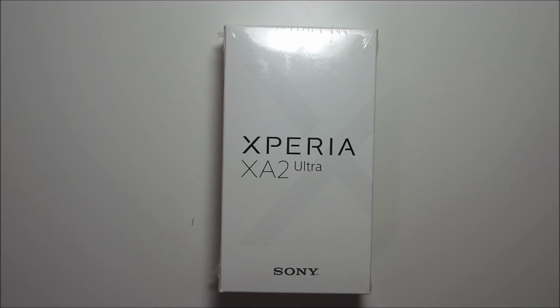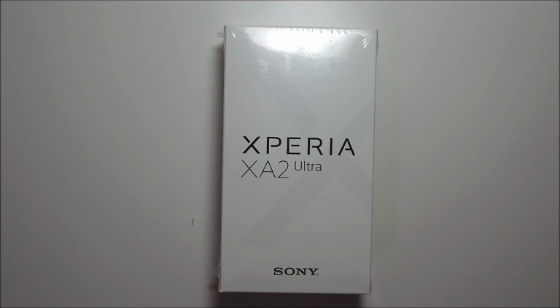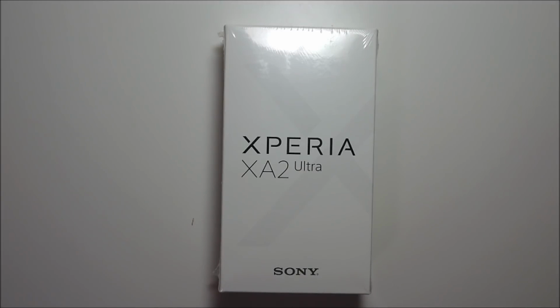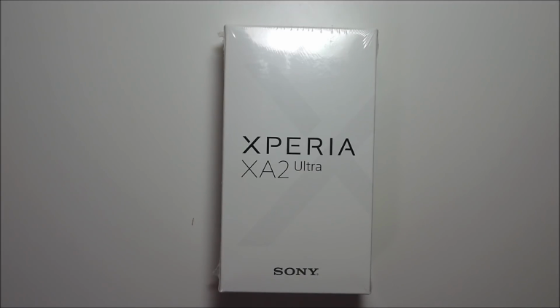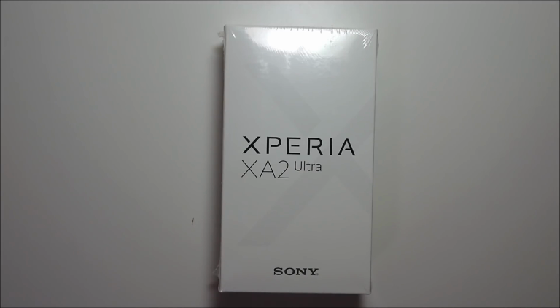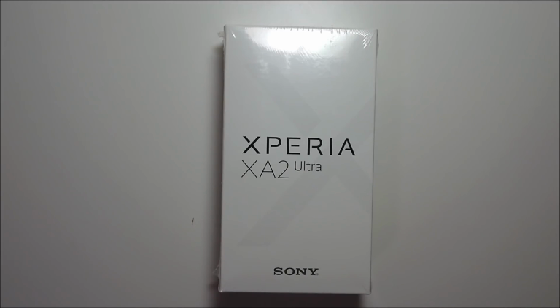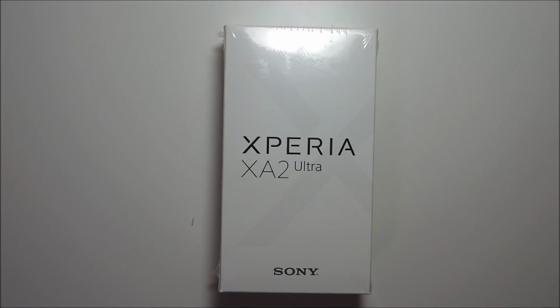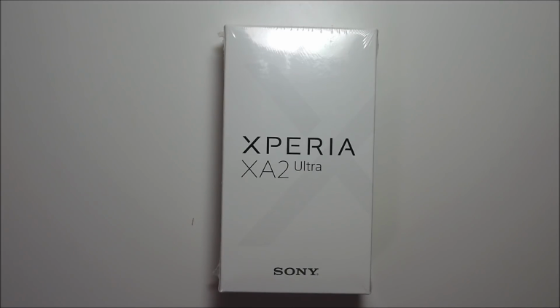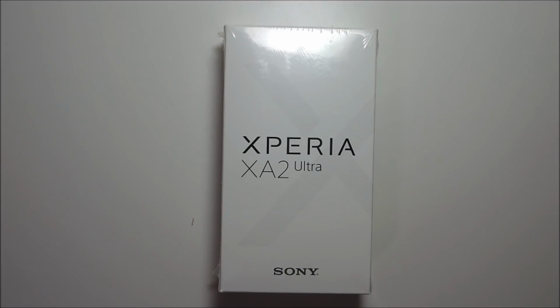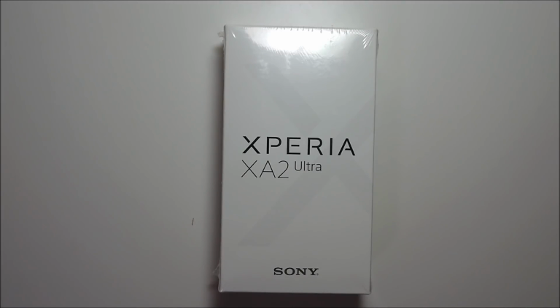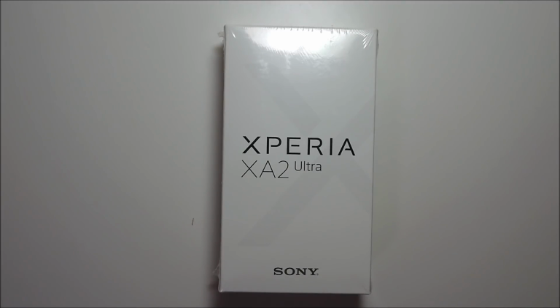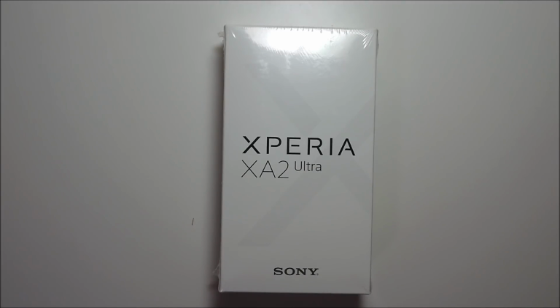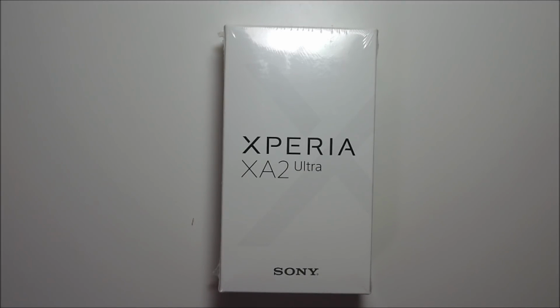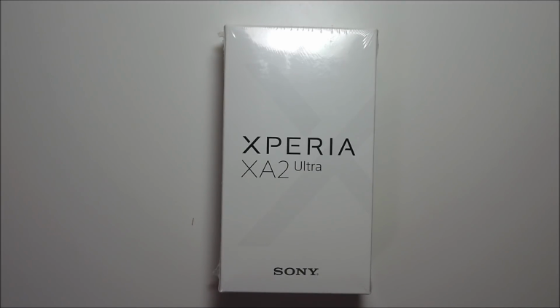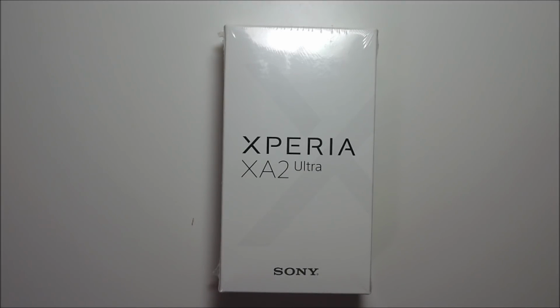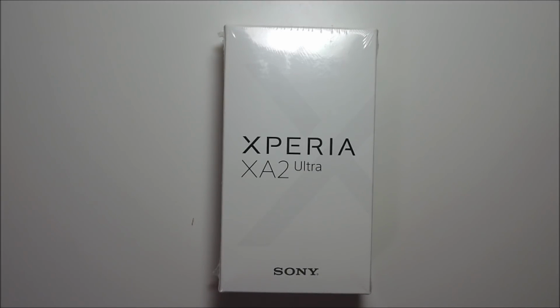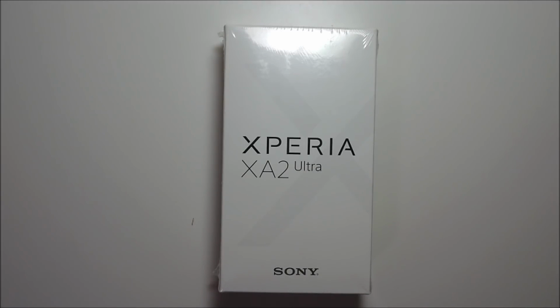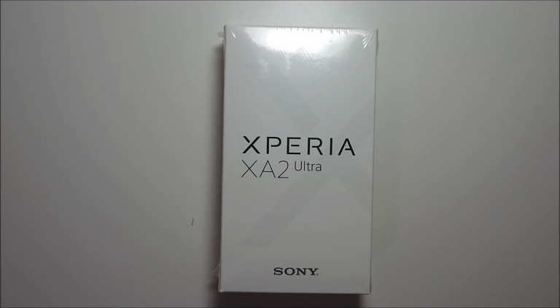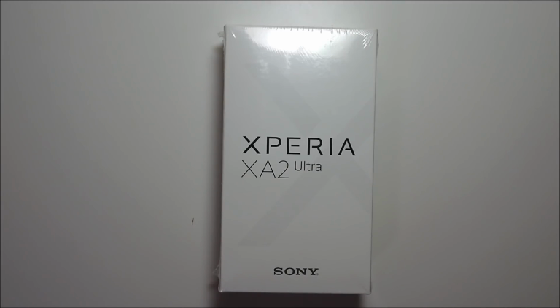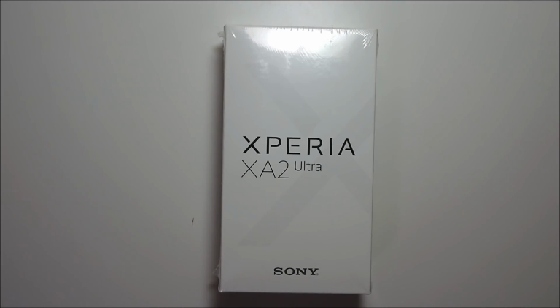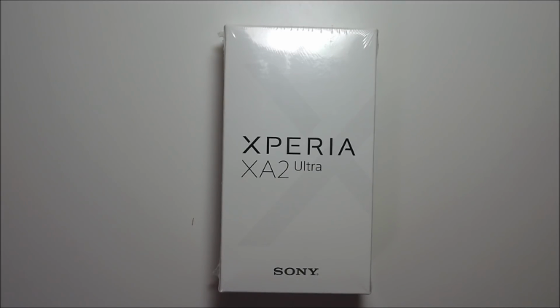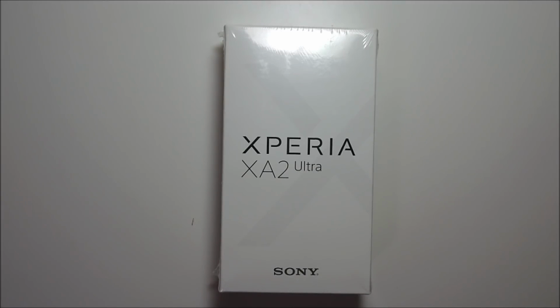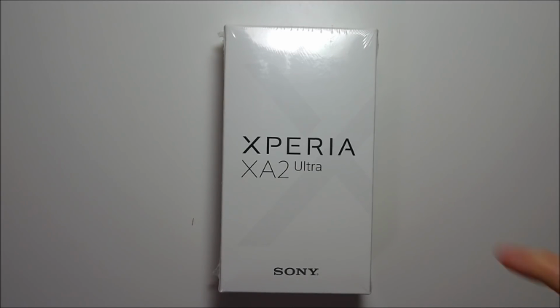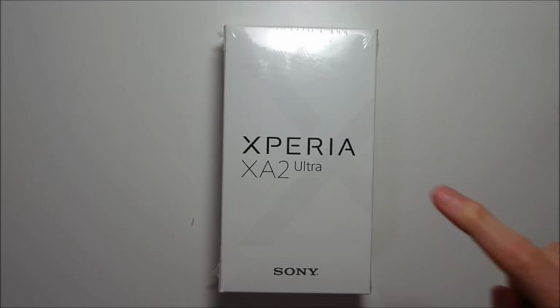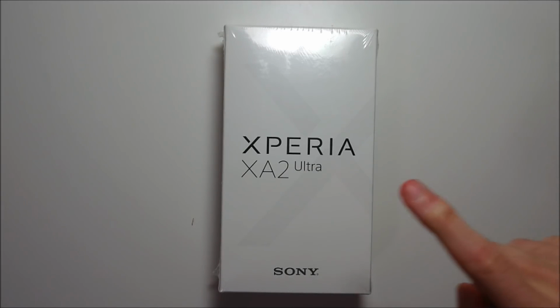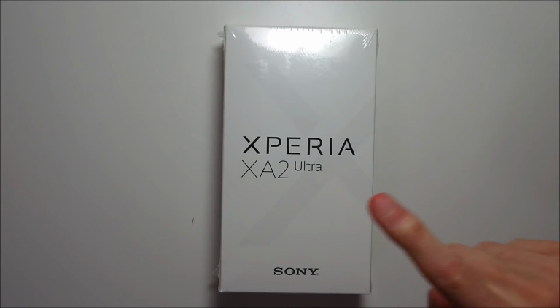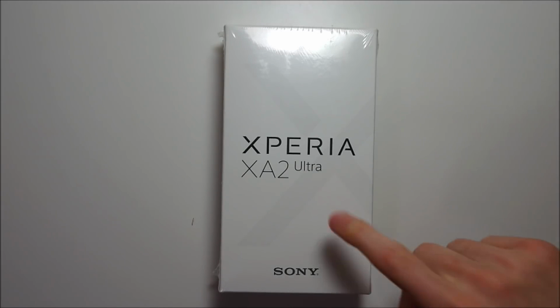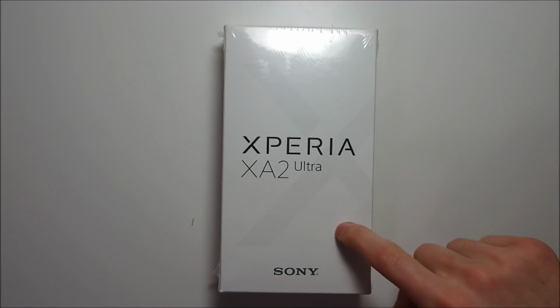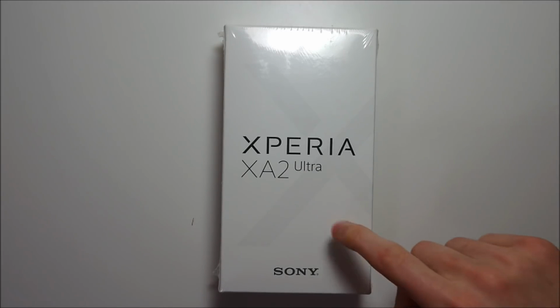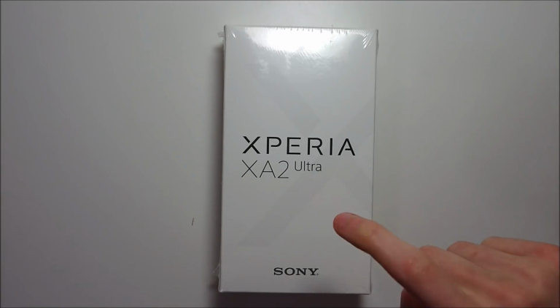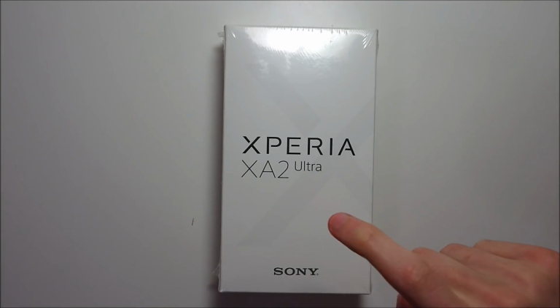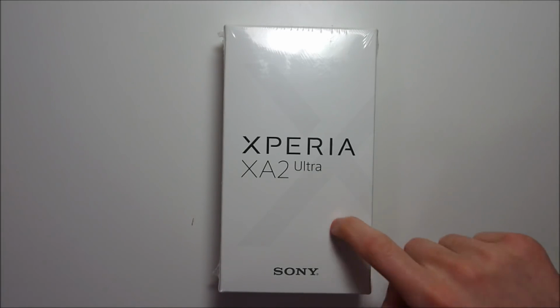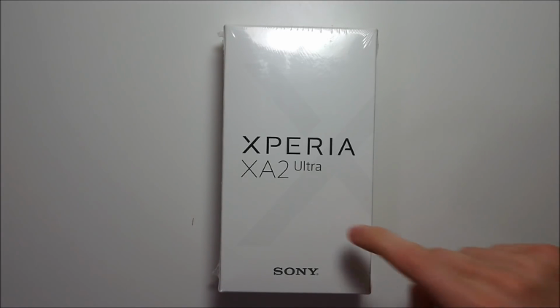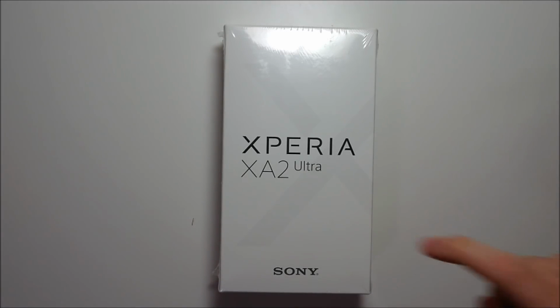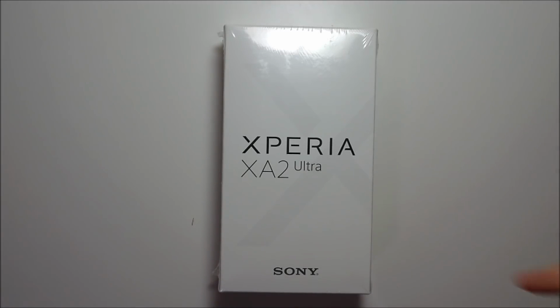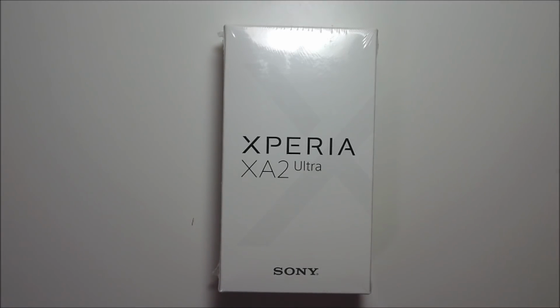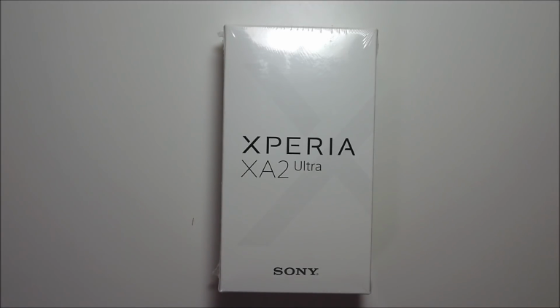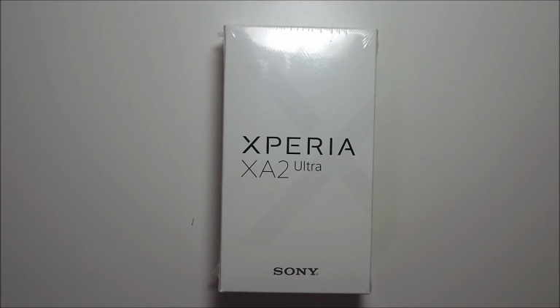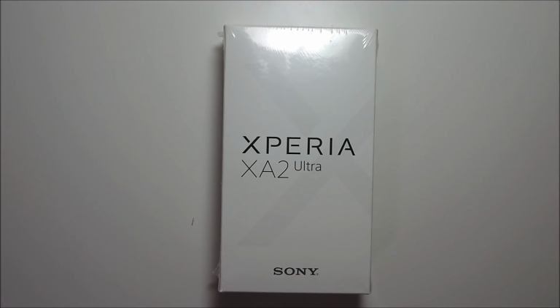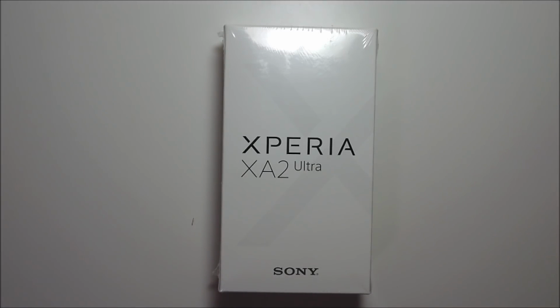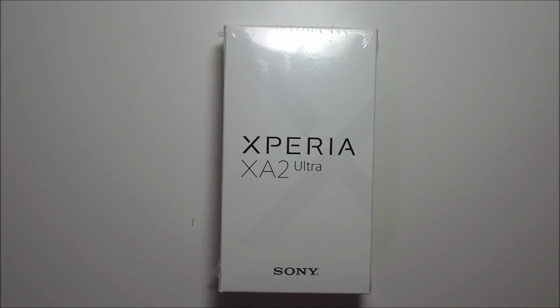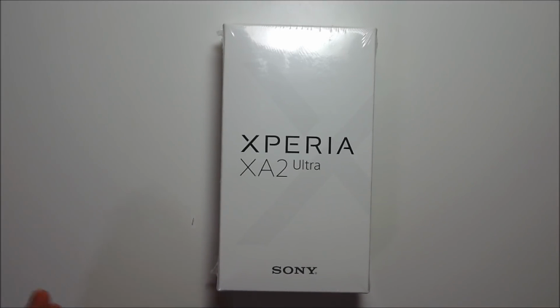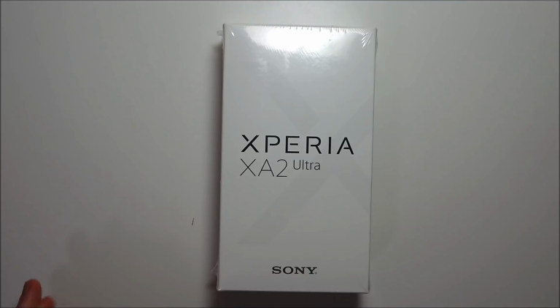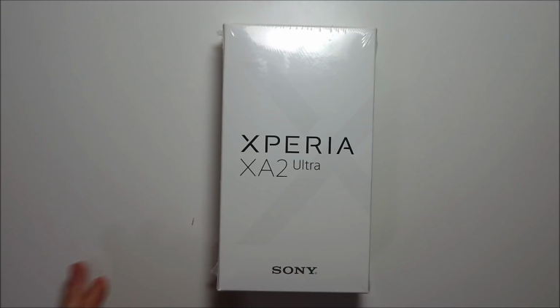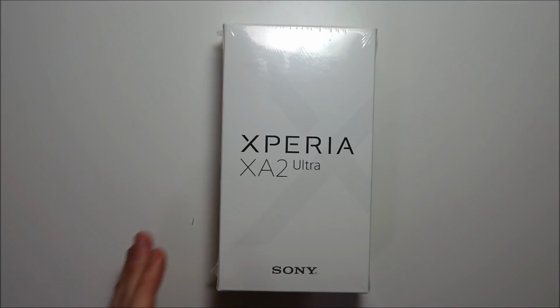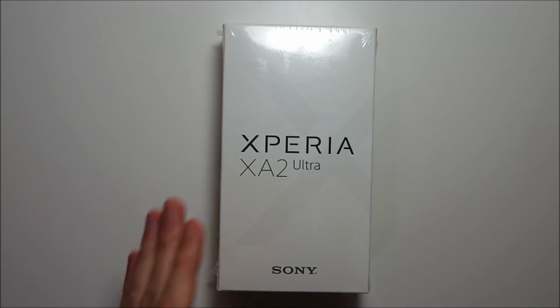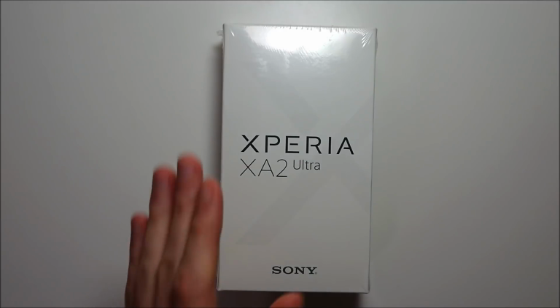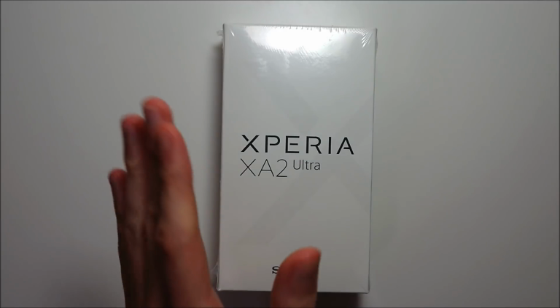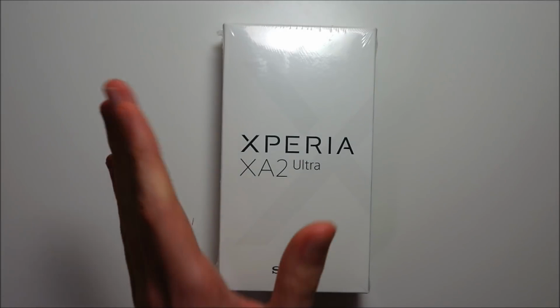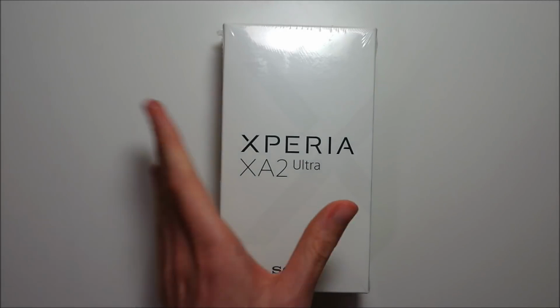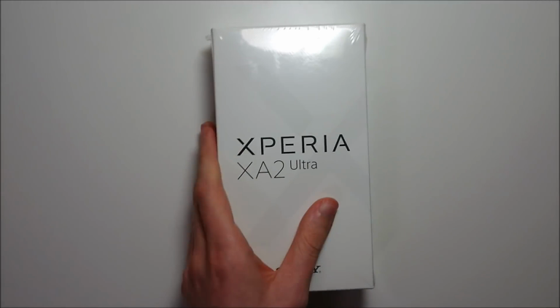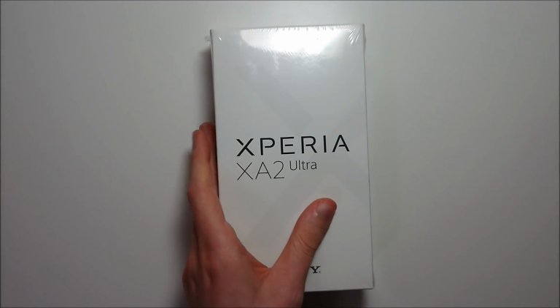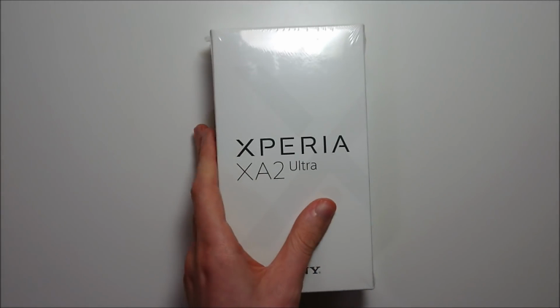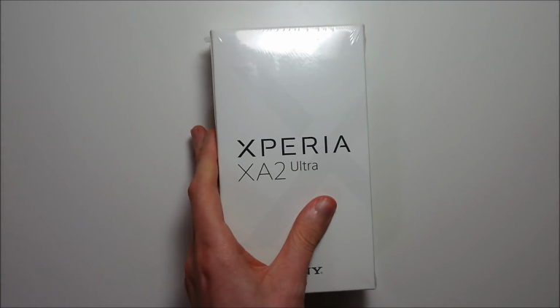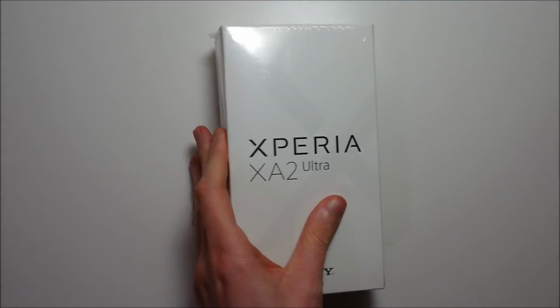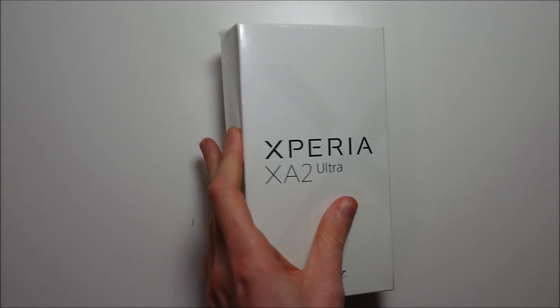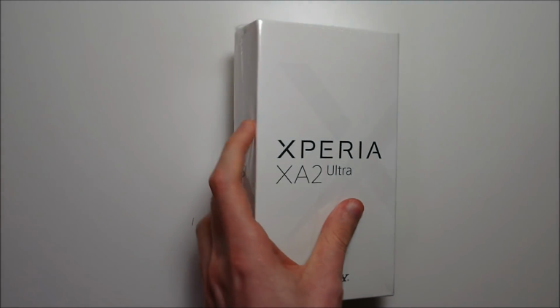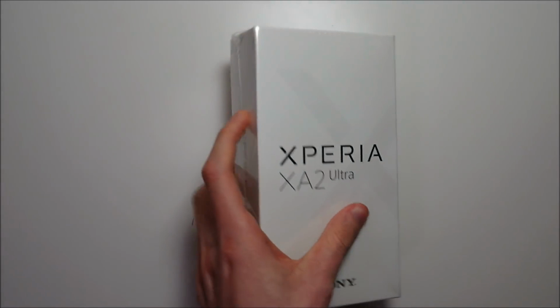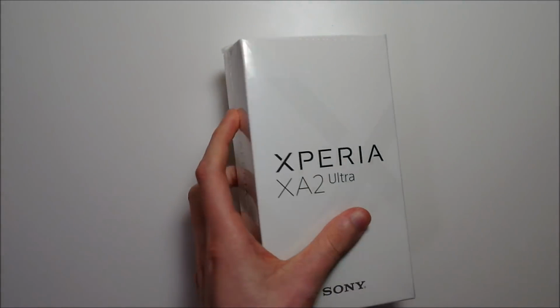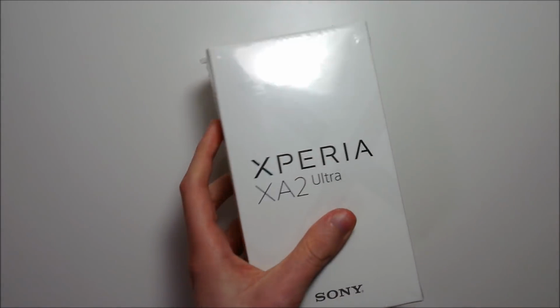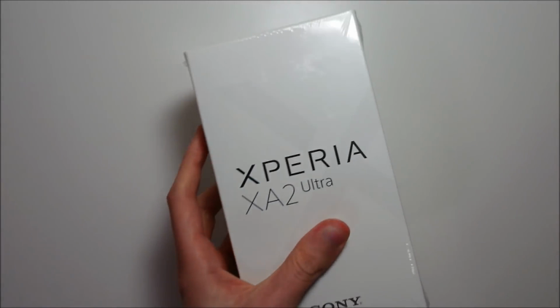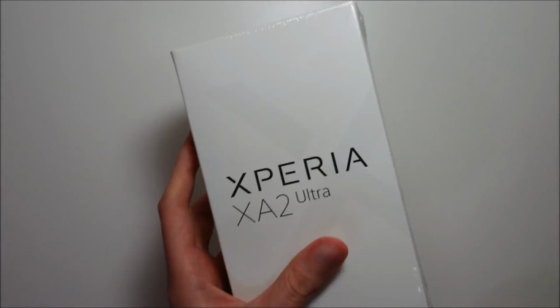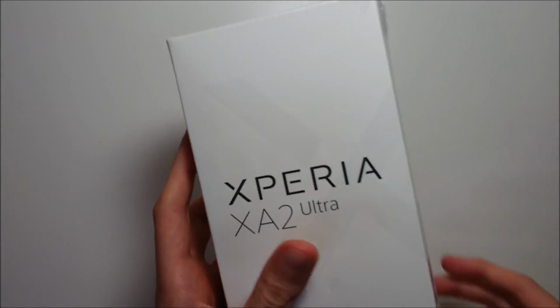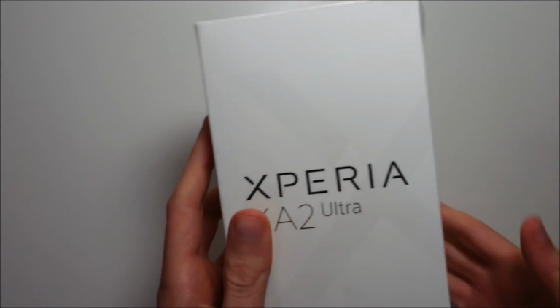Hey guys, so very exciting — we have an unboxing of the Sony Xperia XA2 Ultra. So let's go ahead and take a quick look at the outside of the box first.